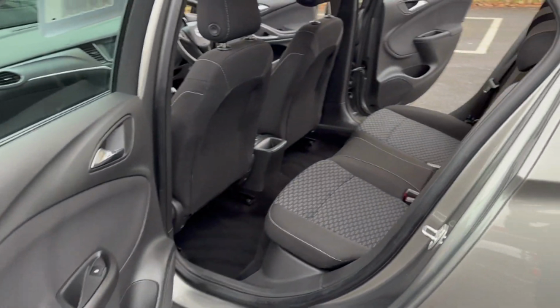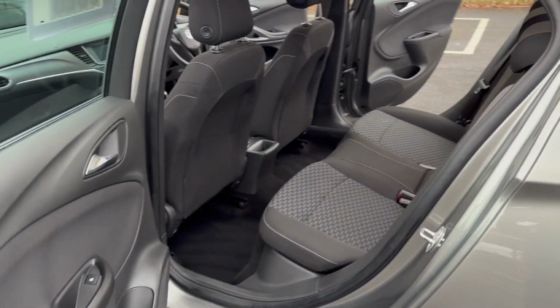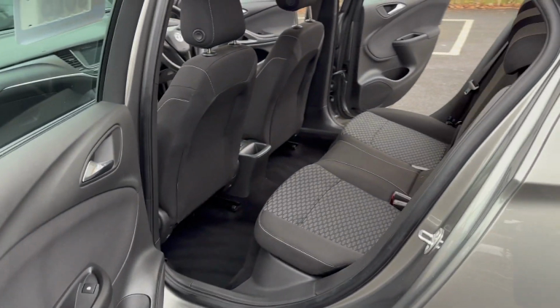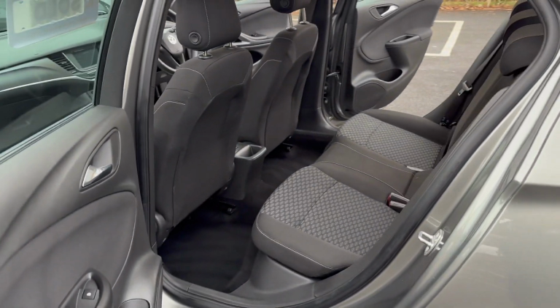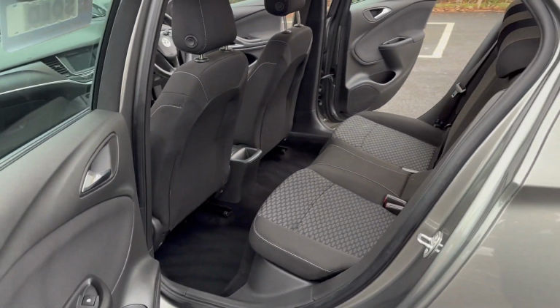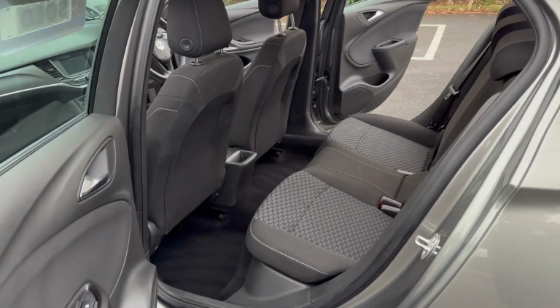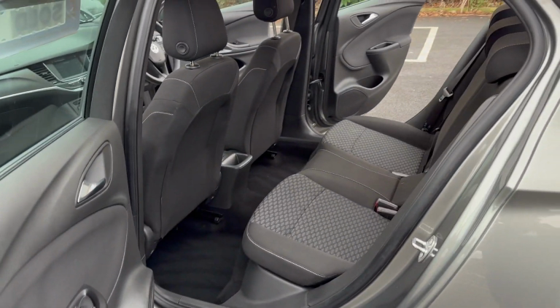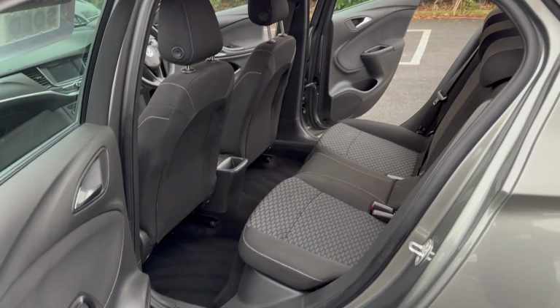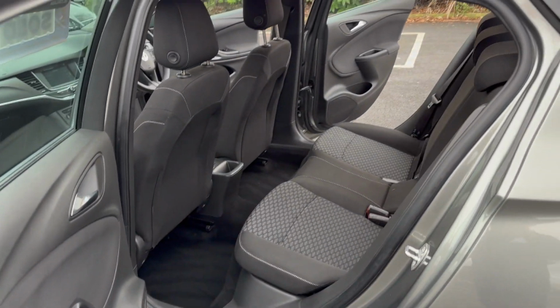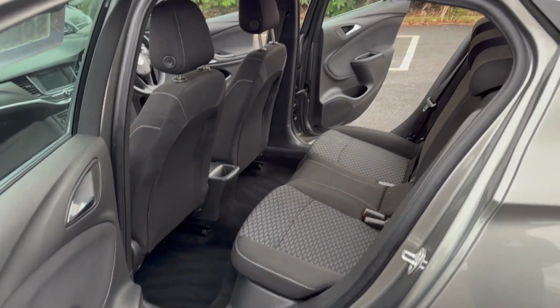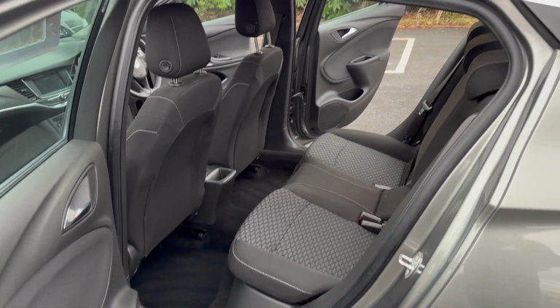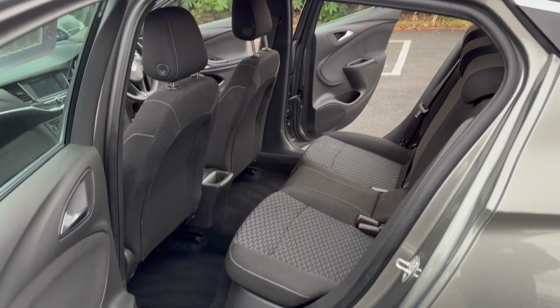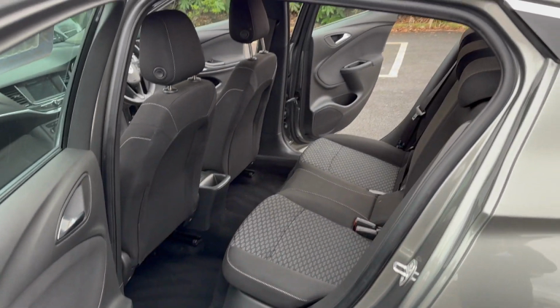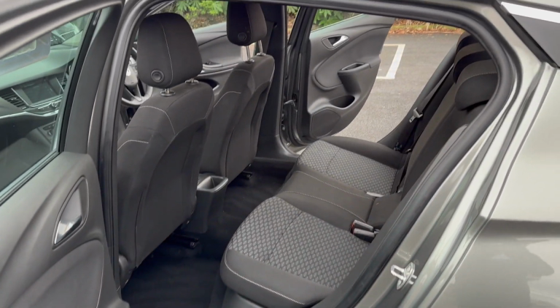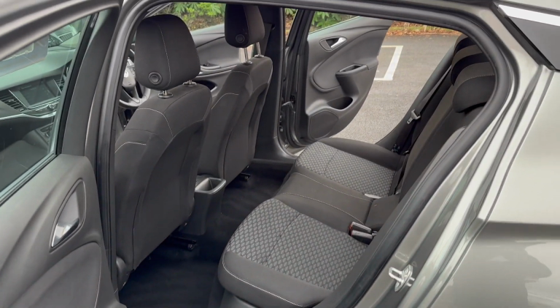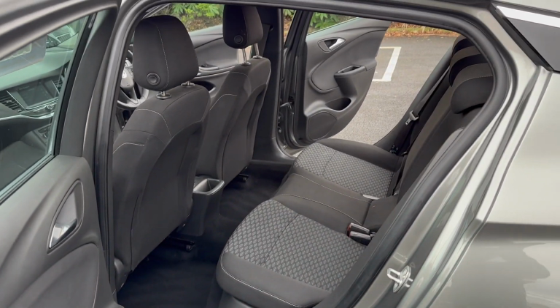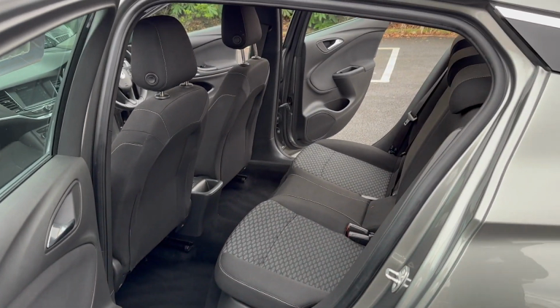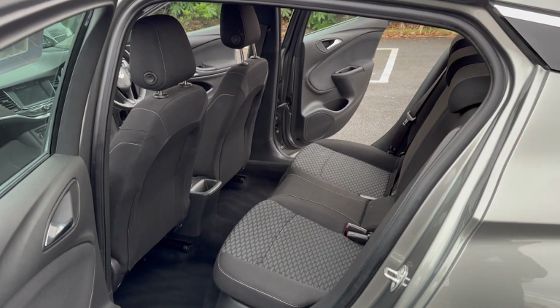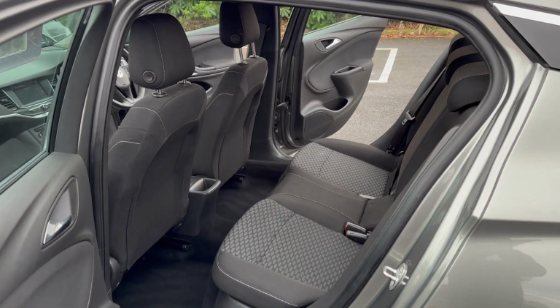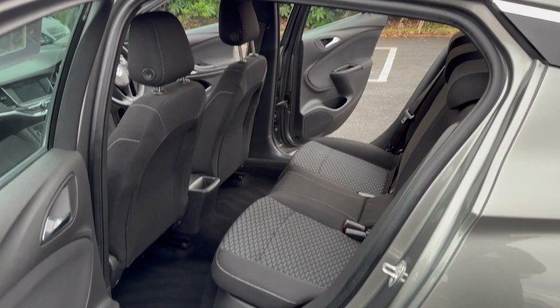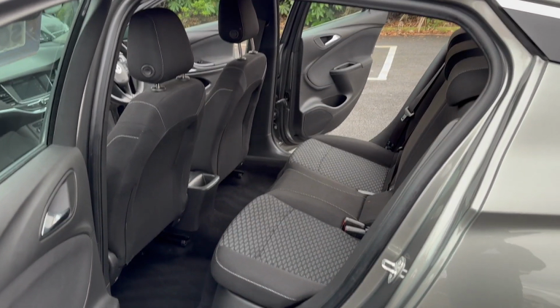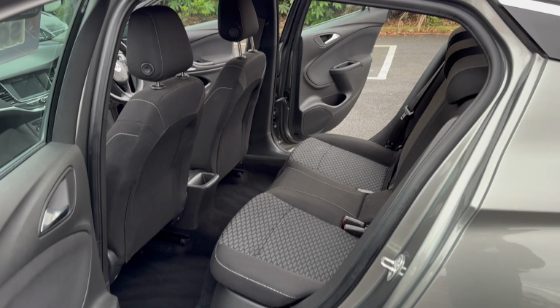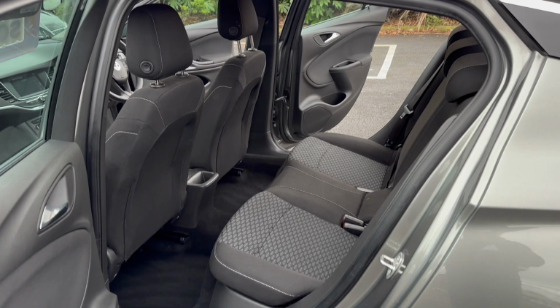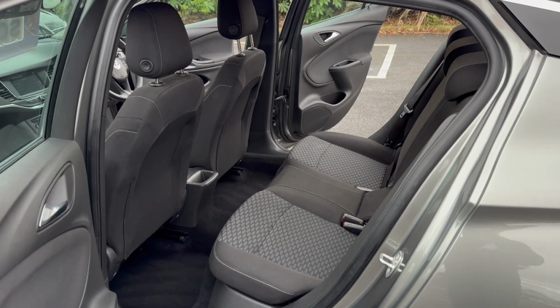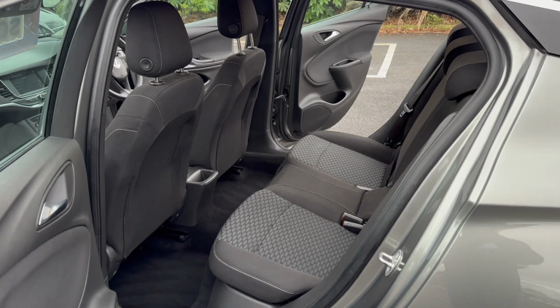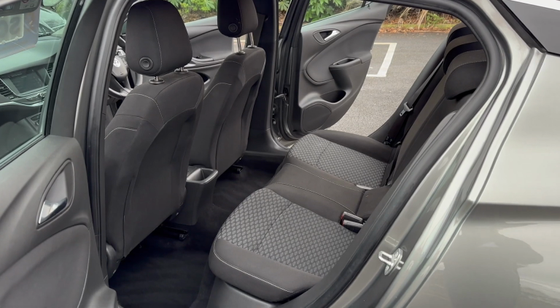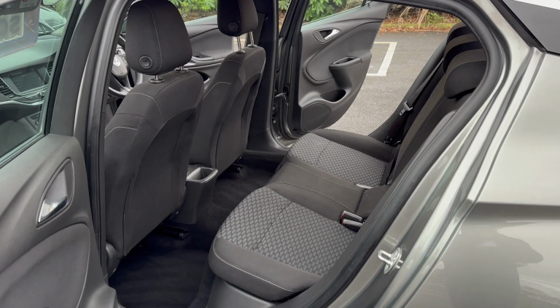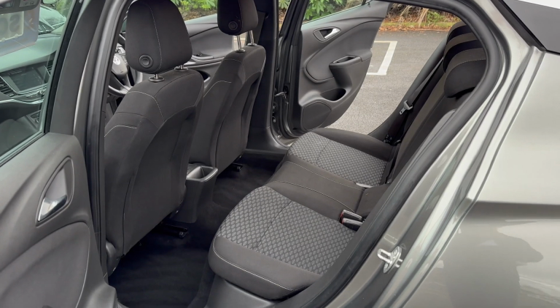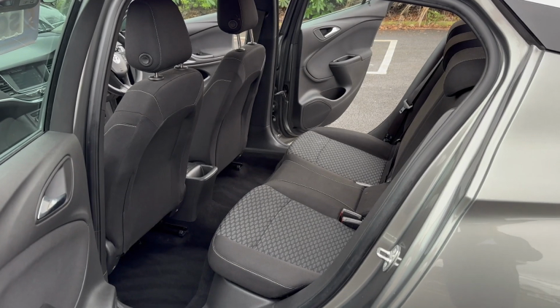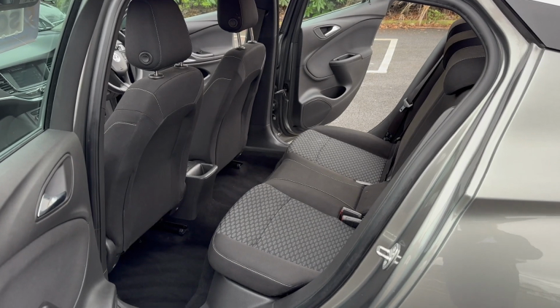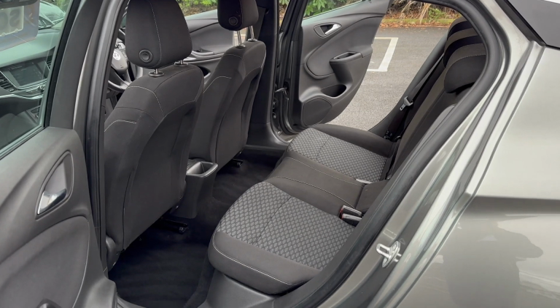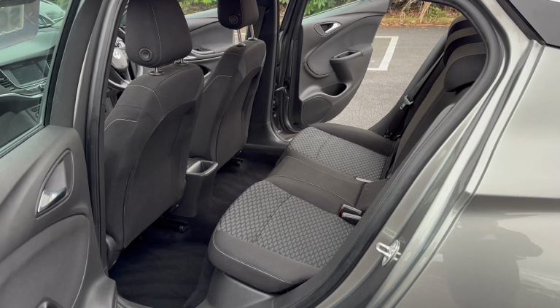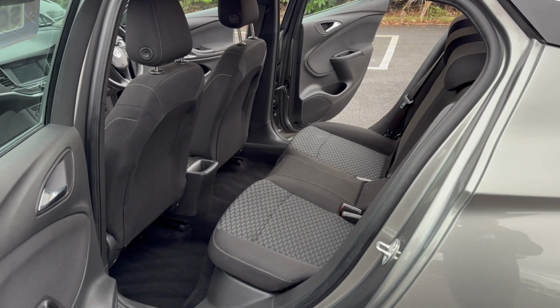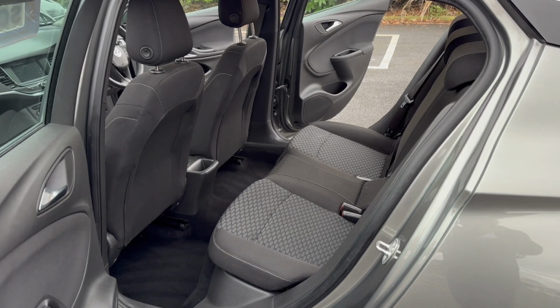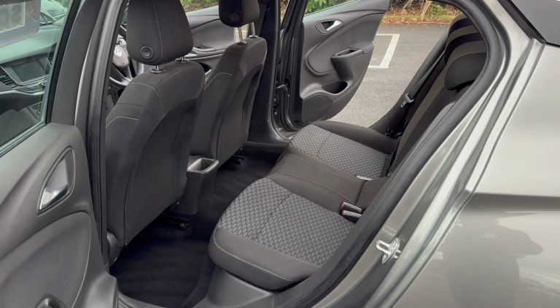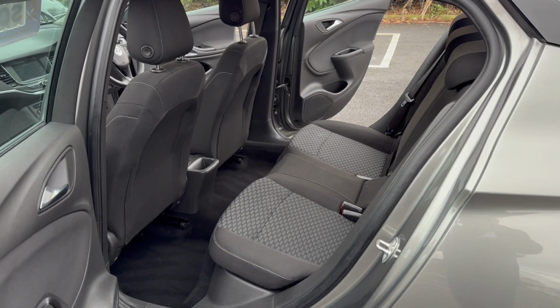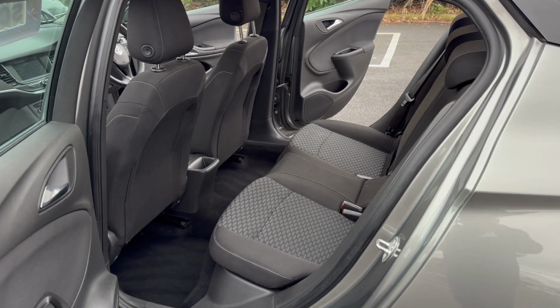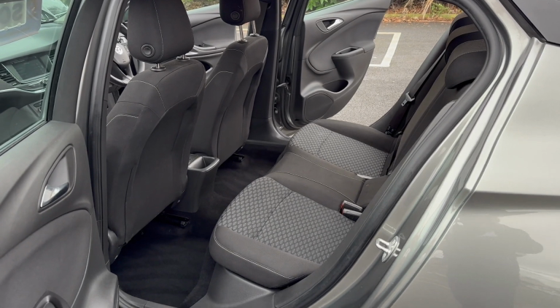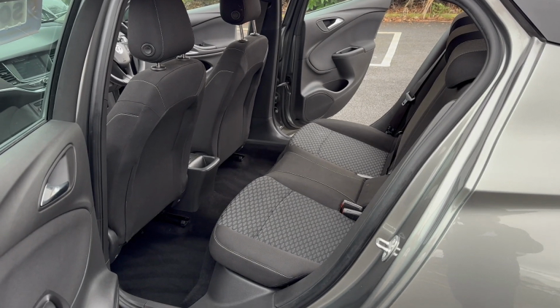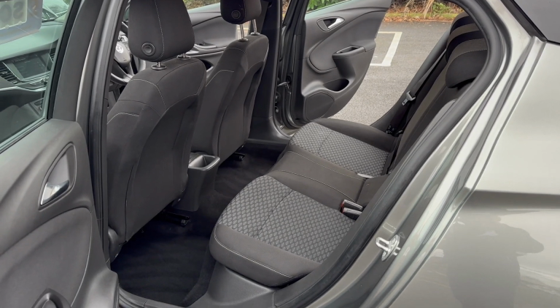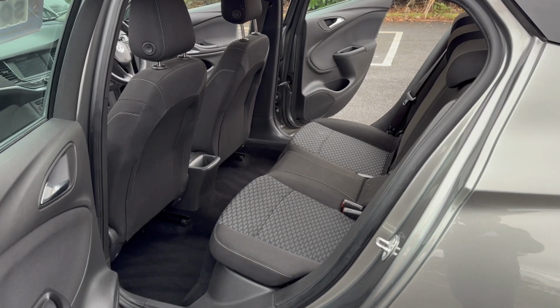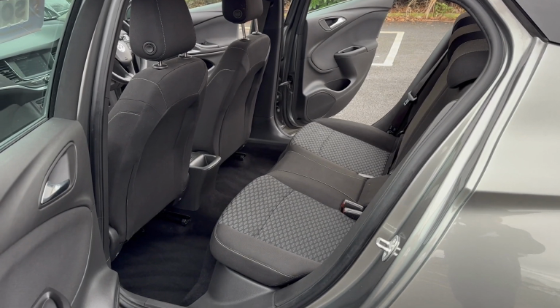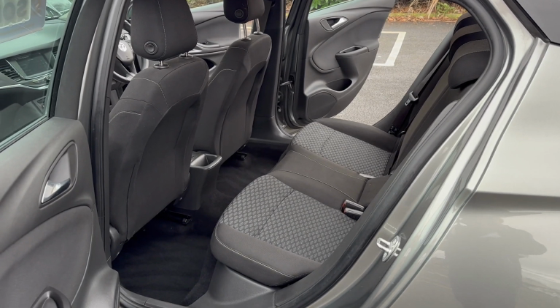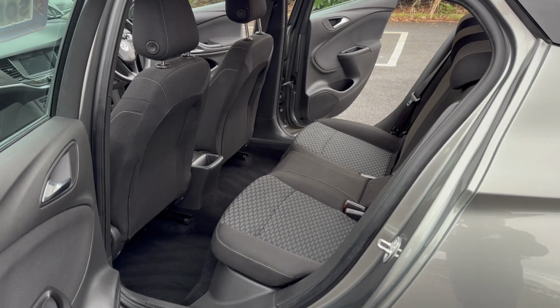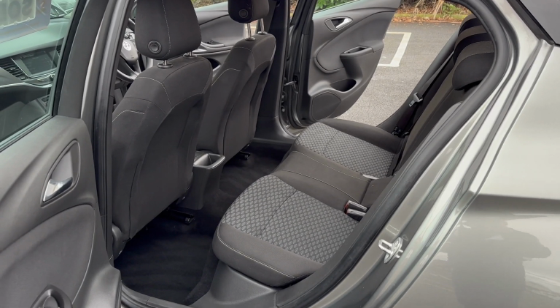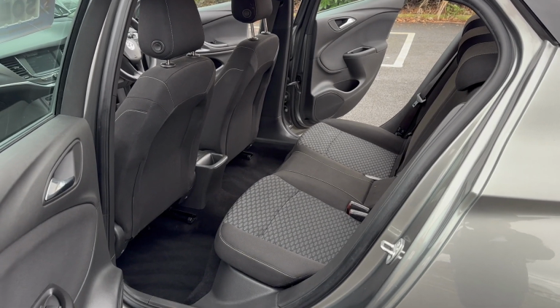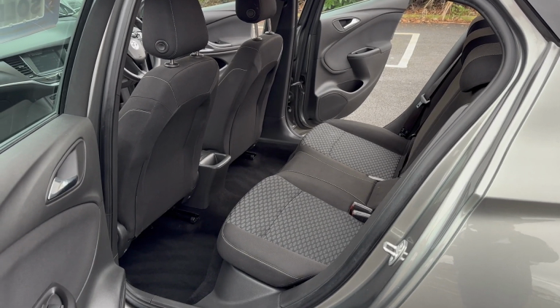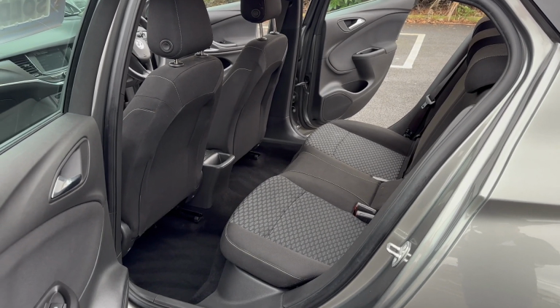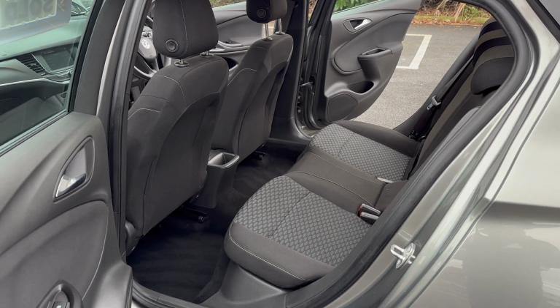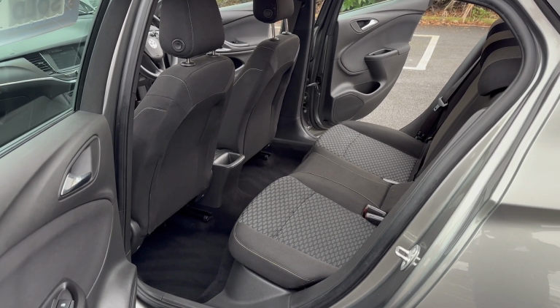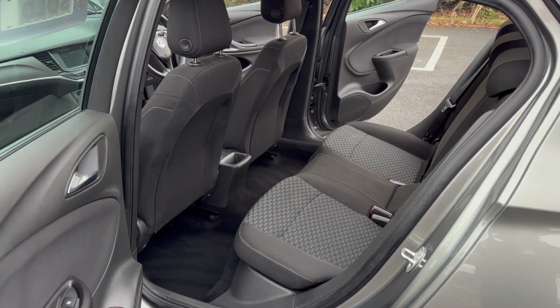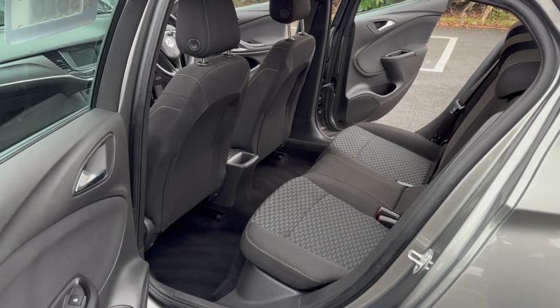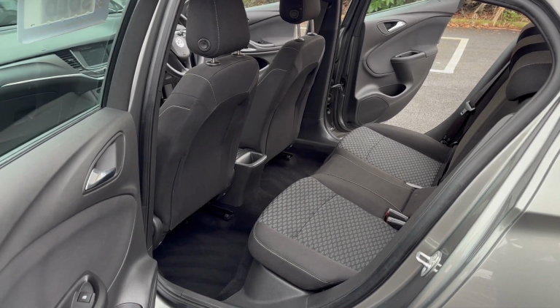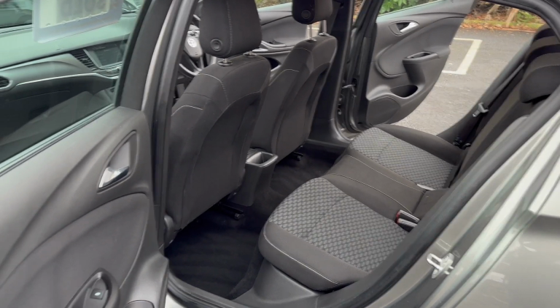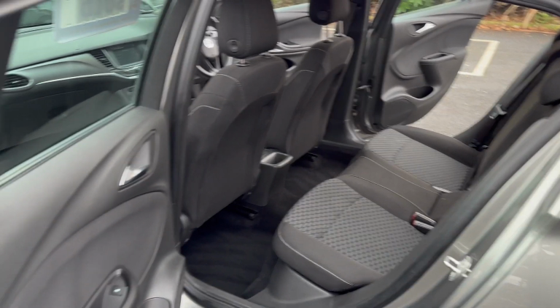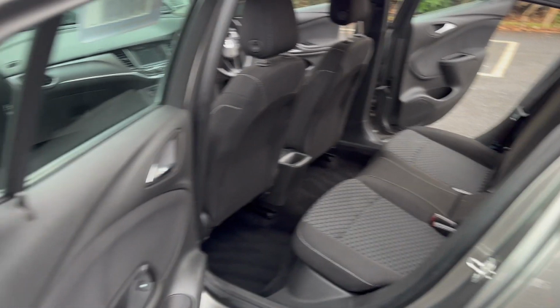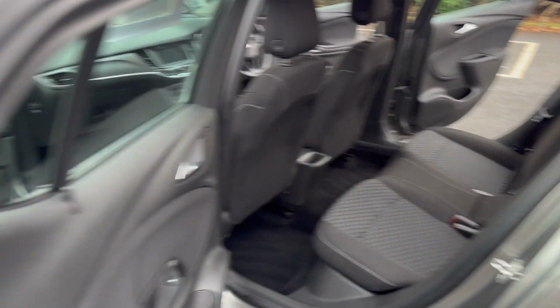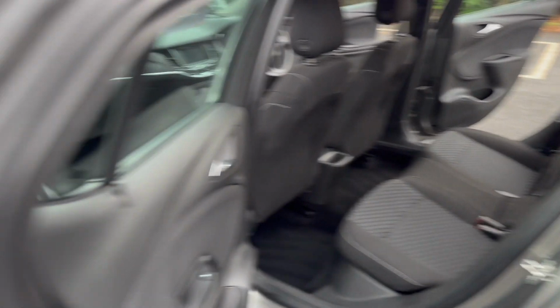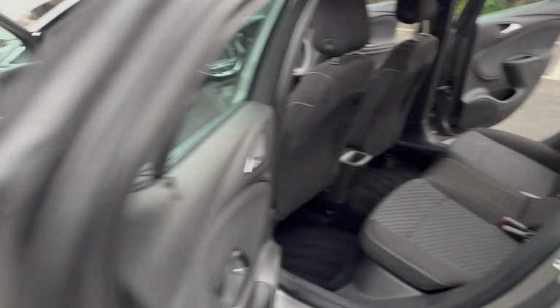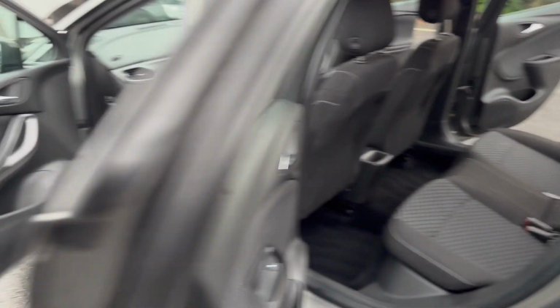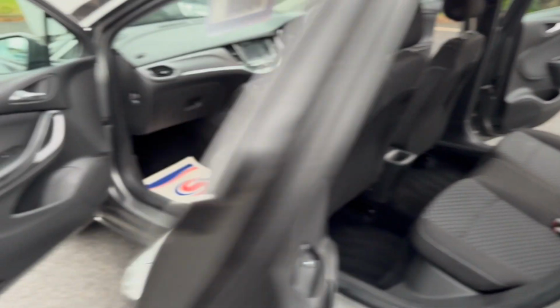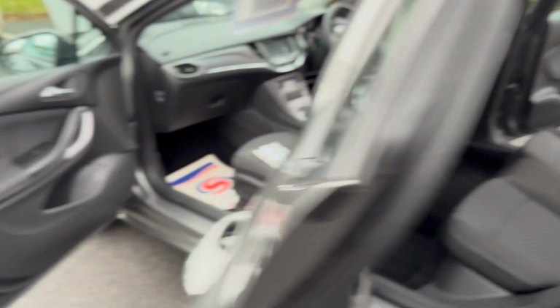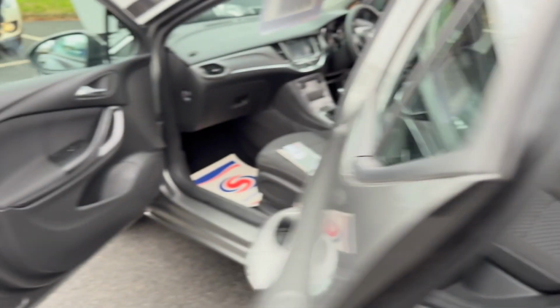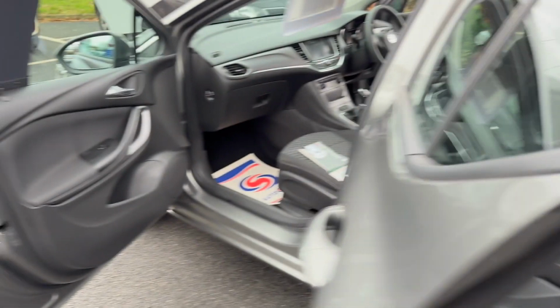Just a quick viewing from the passenger rear there — condition wise it is excellent. Loads of room for your rear passengers.